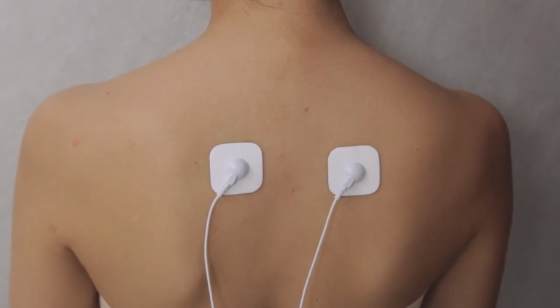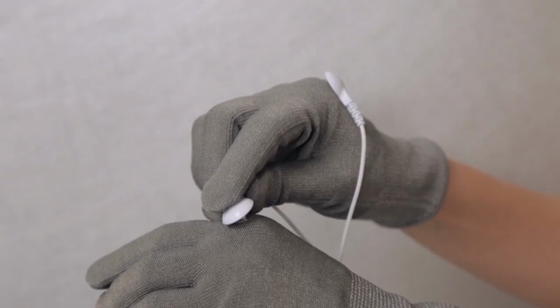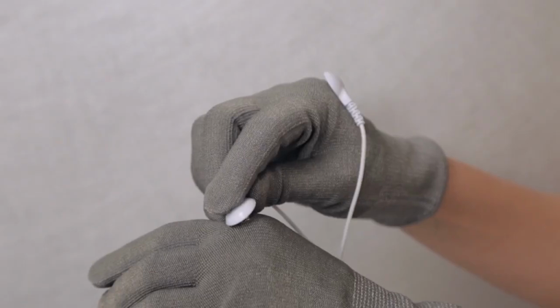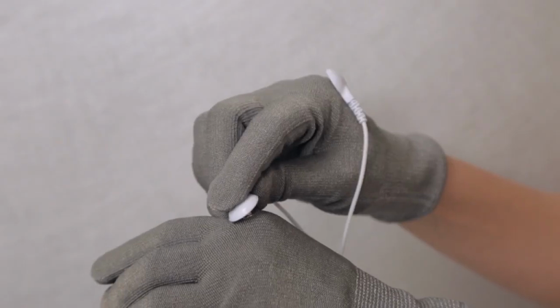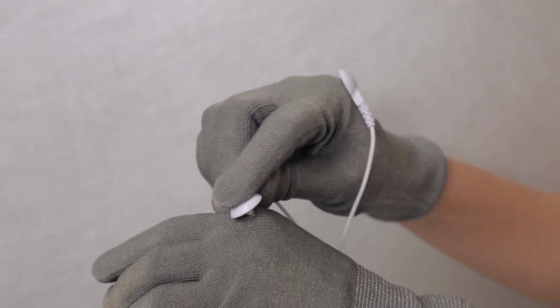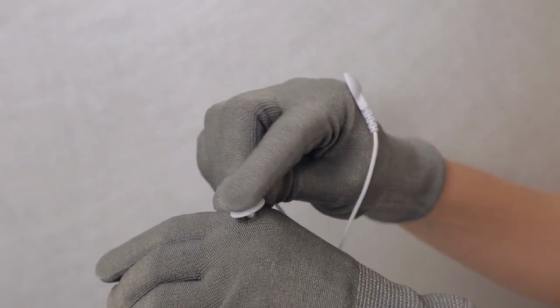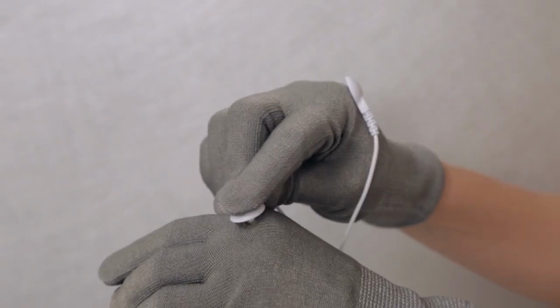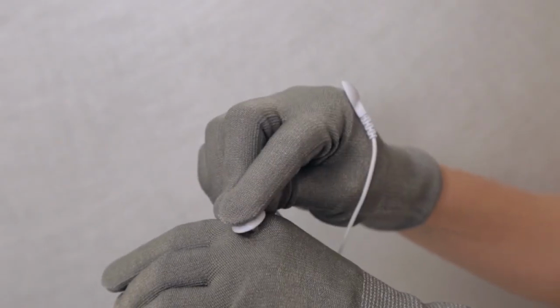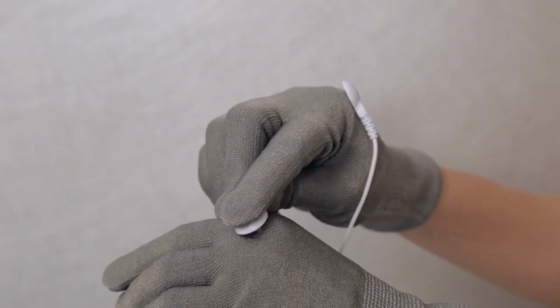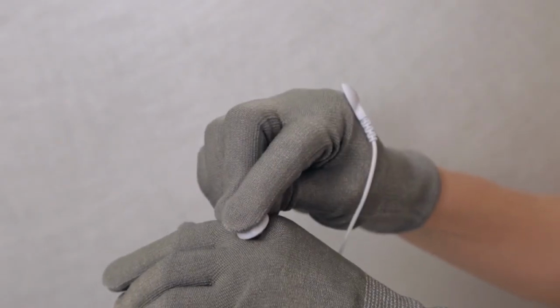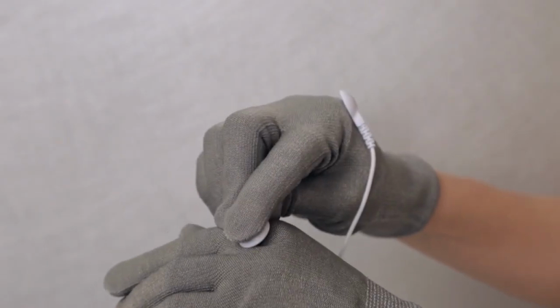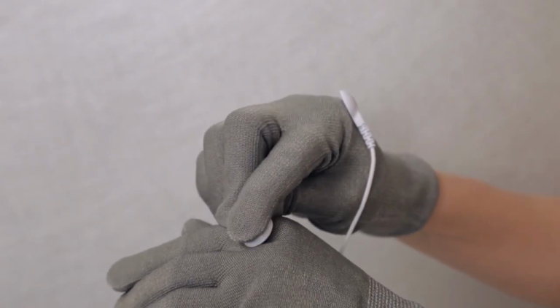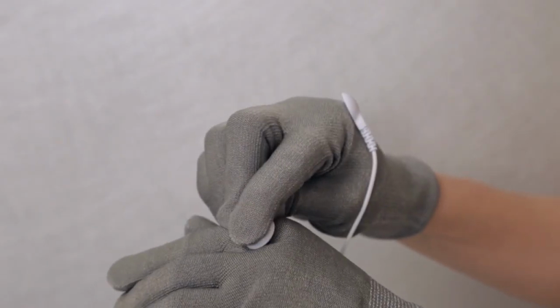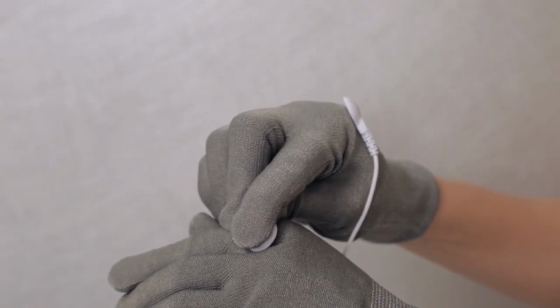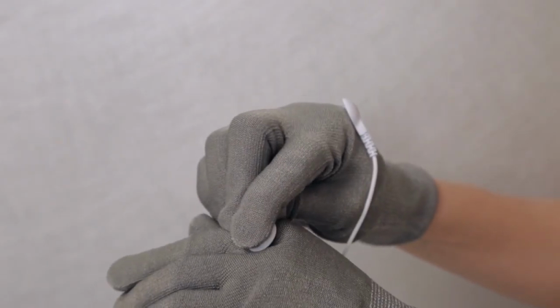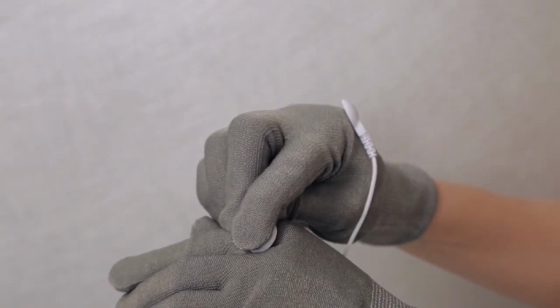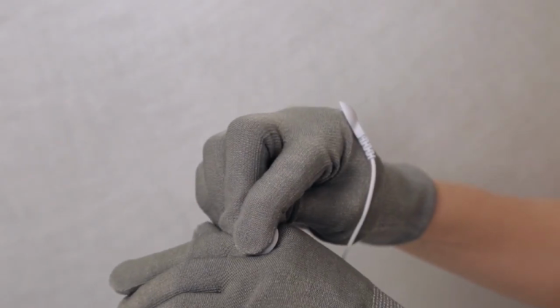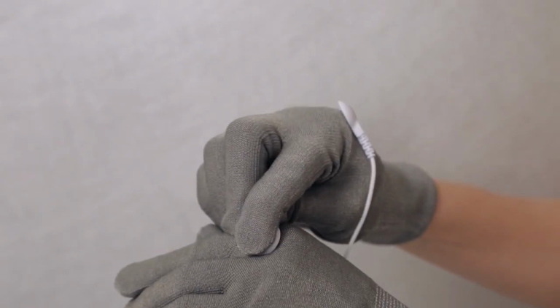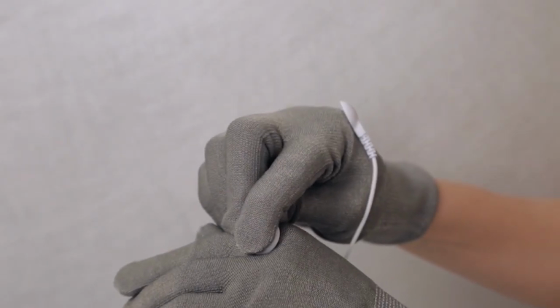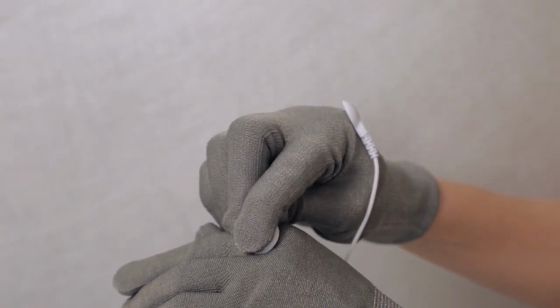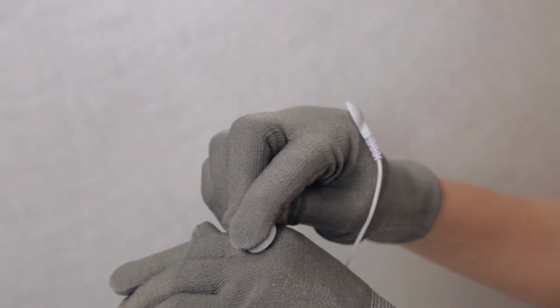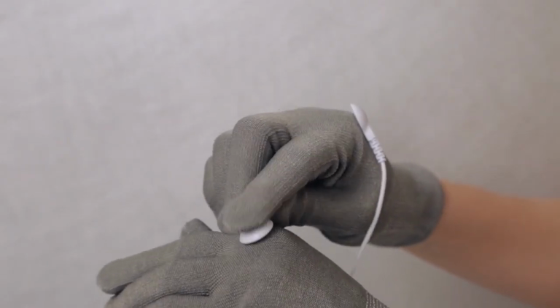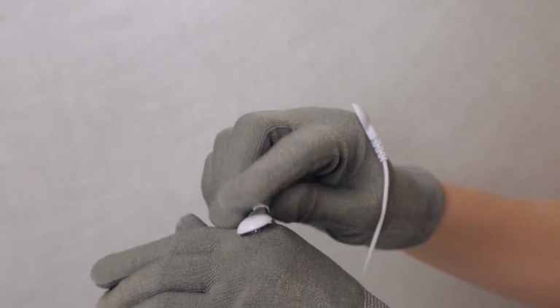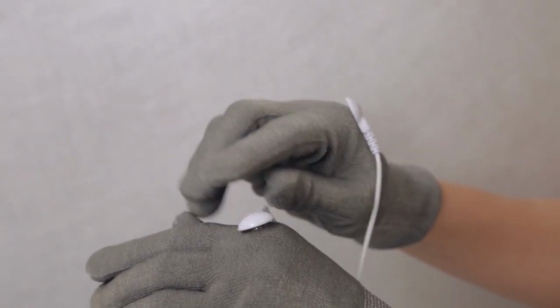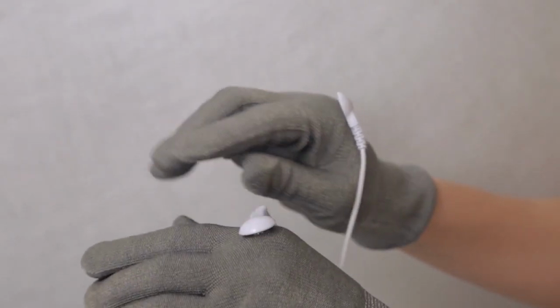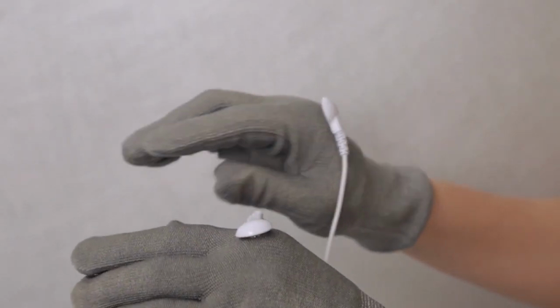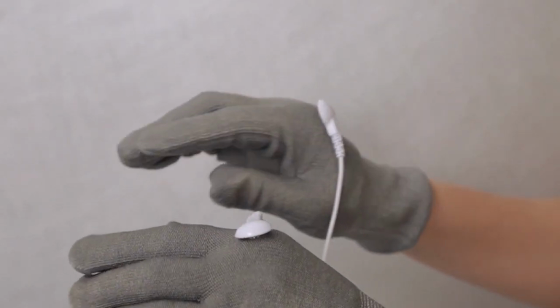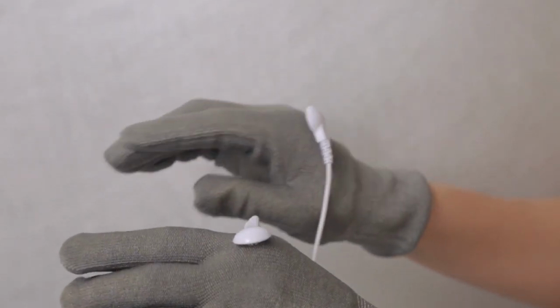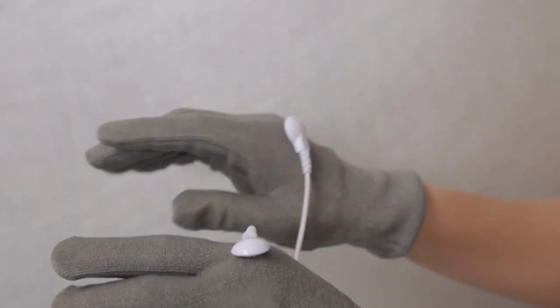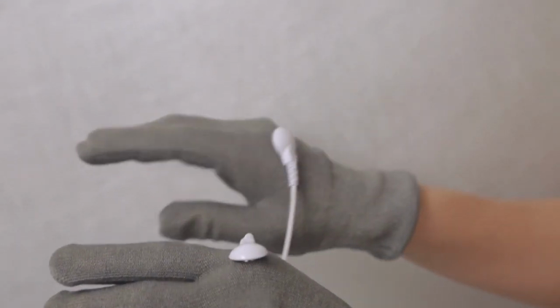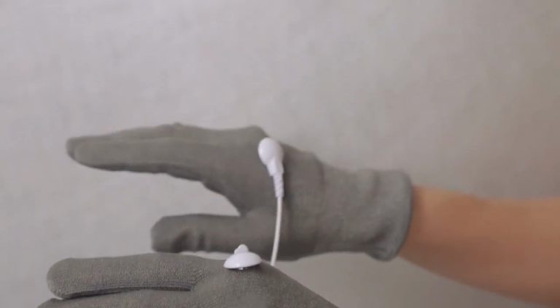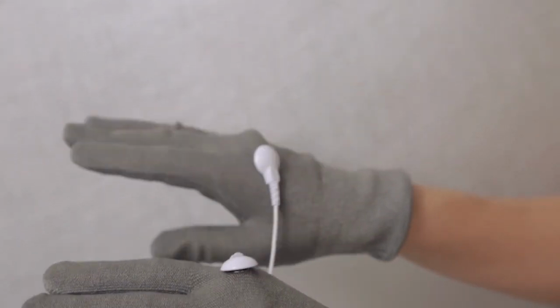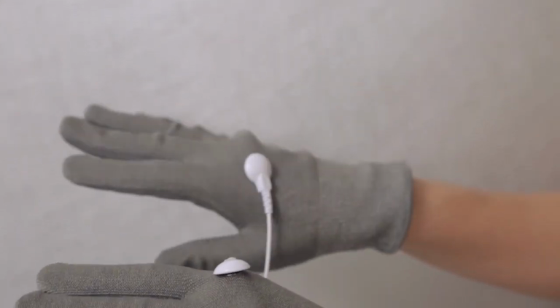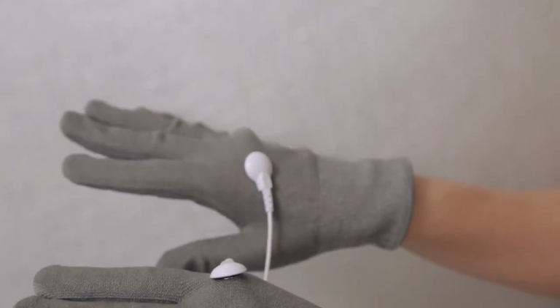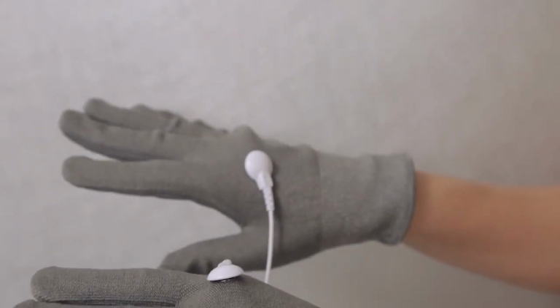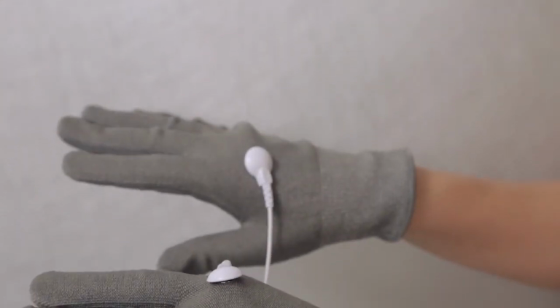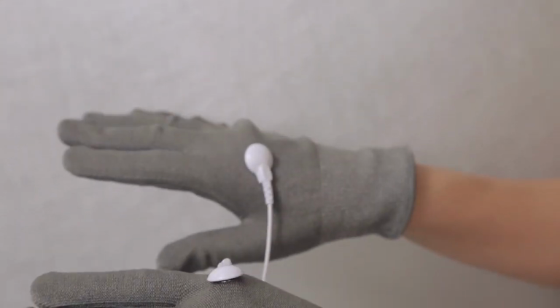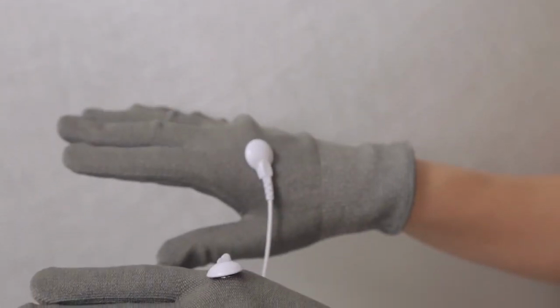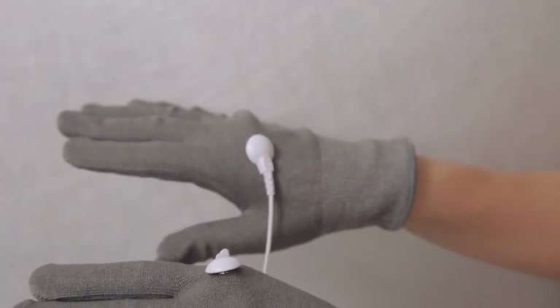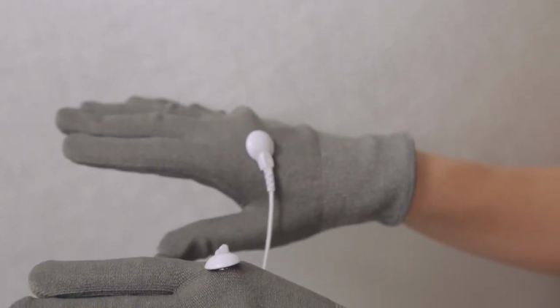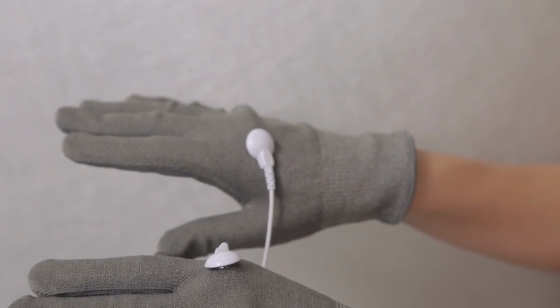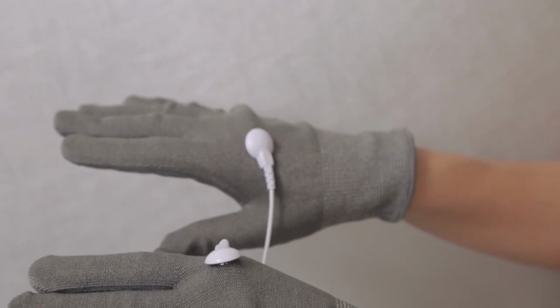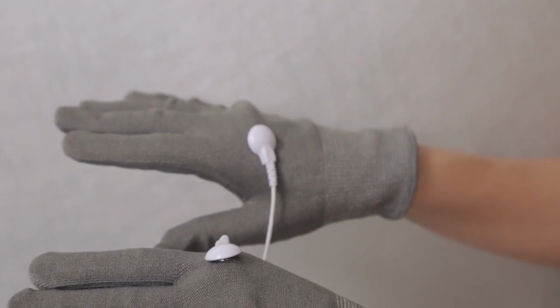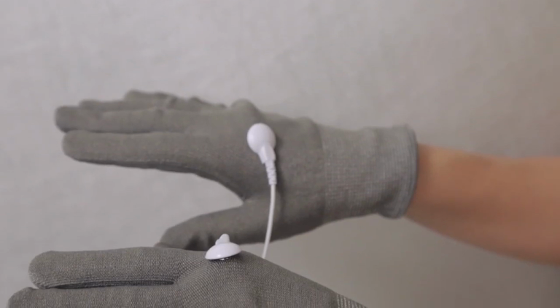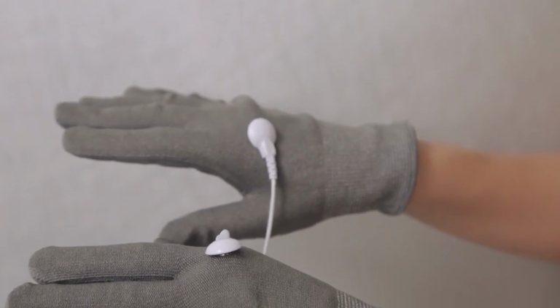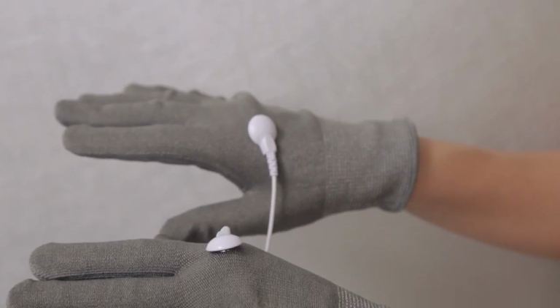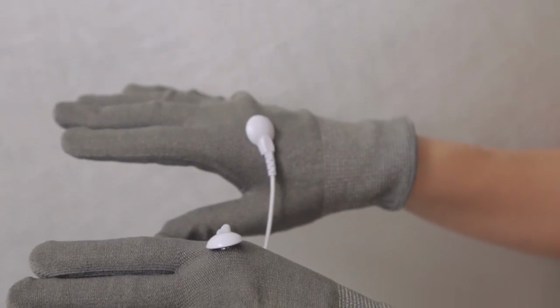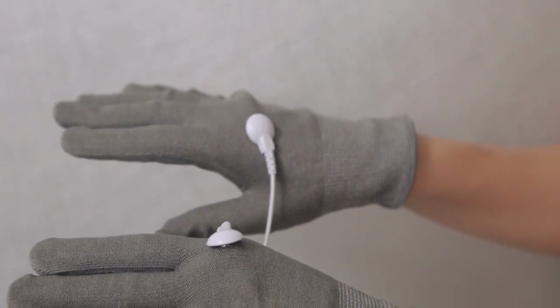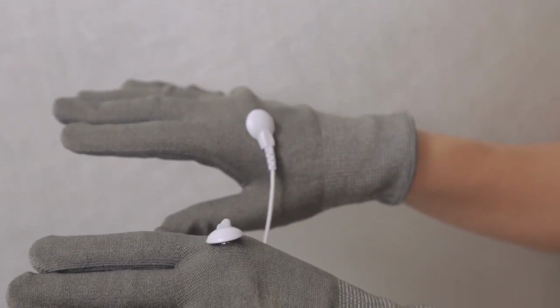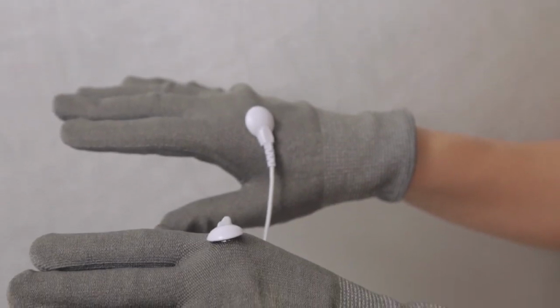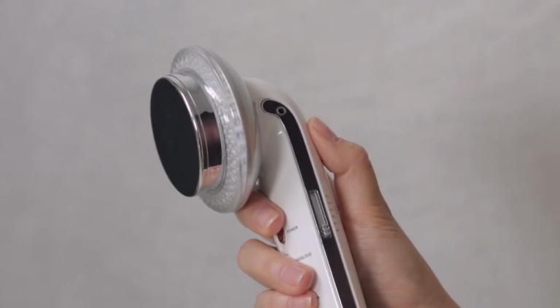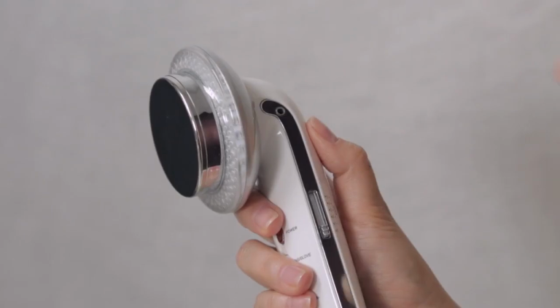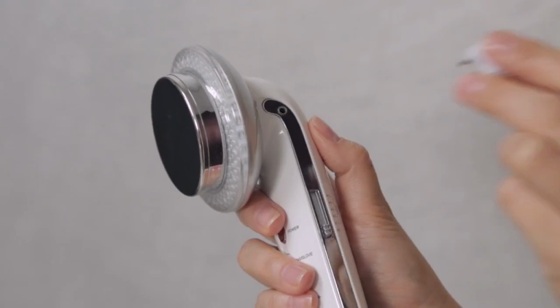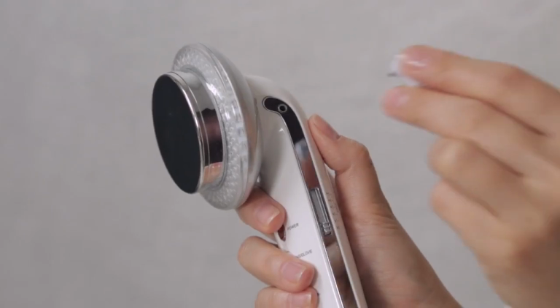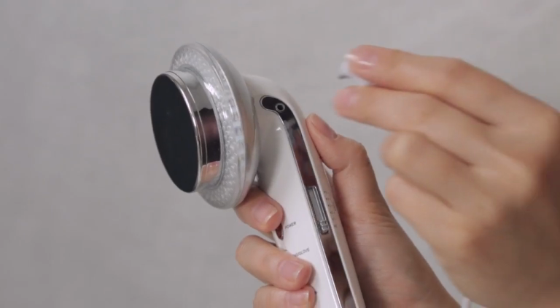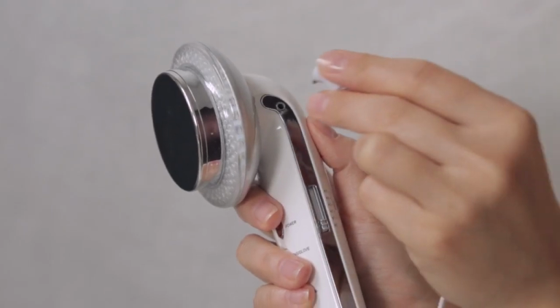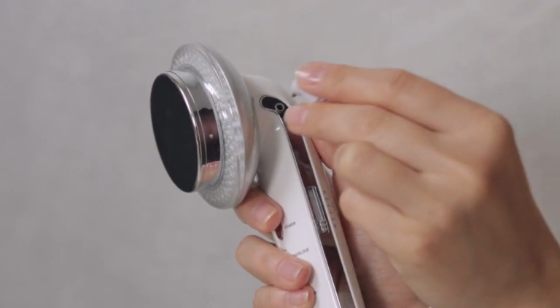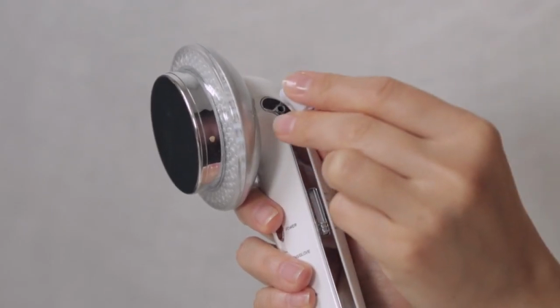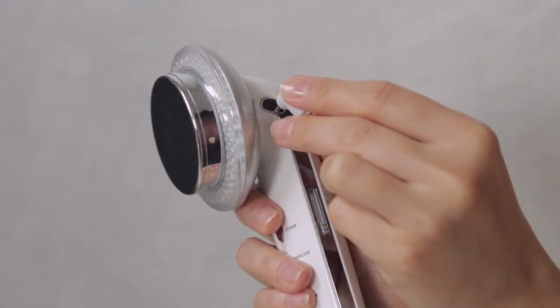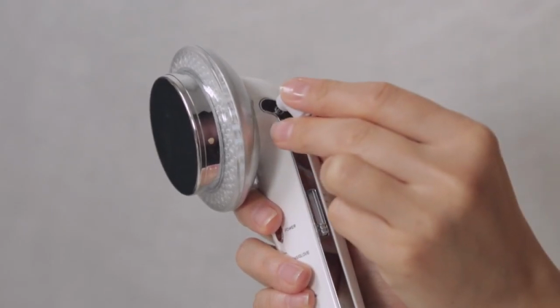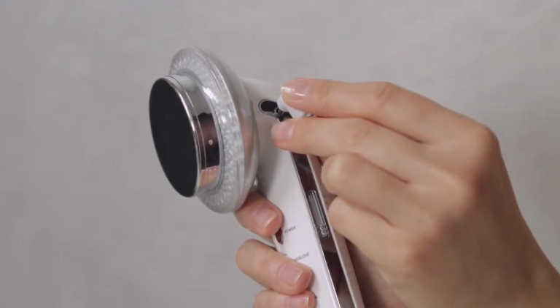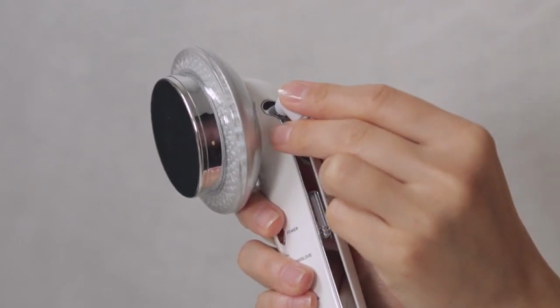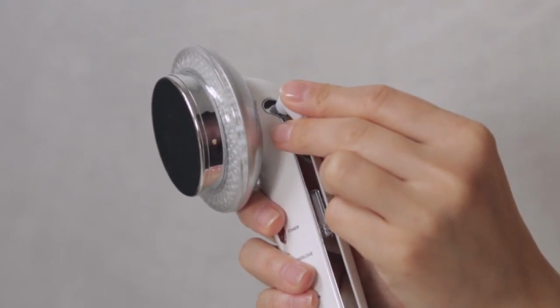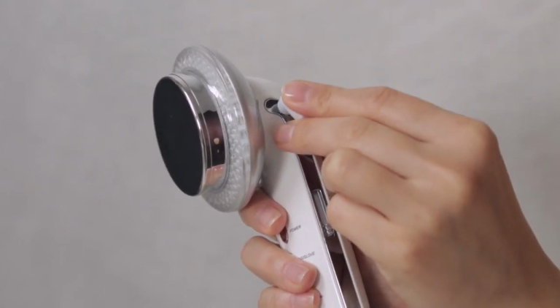For lighter pressure, use the gloves. Connect one end of the EMS wire to the gloves and the other end to the device.